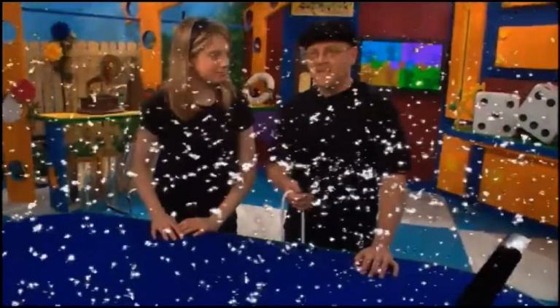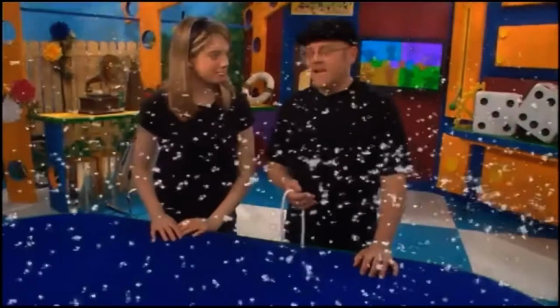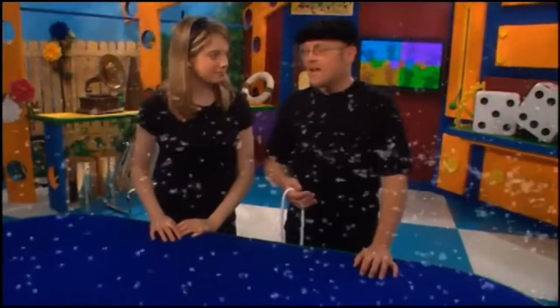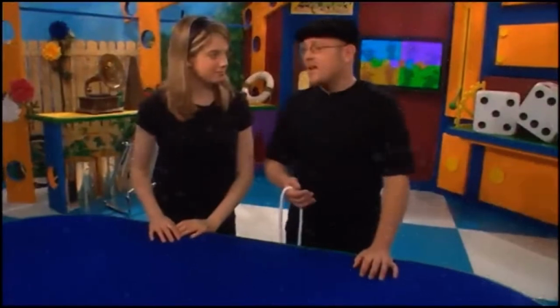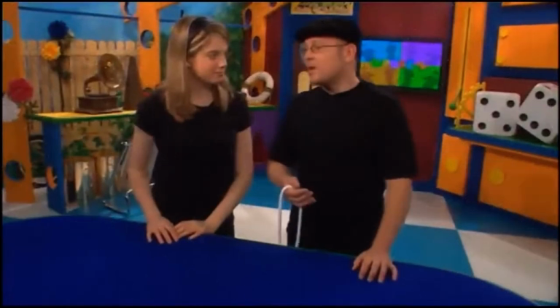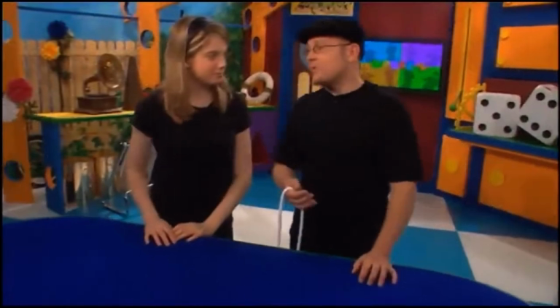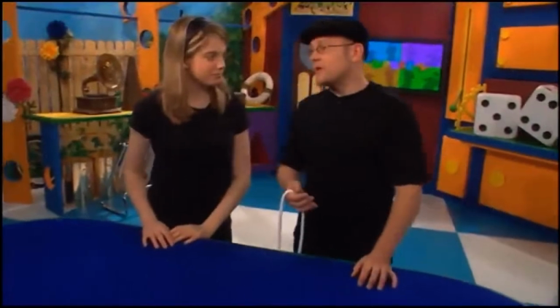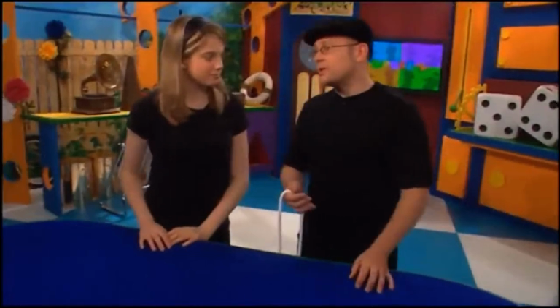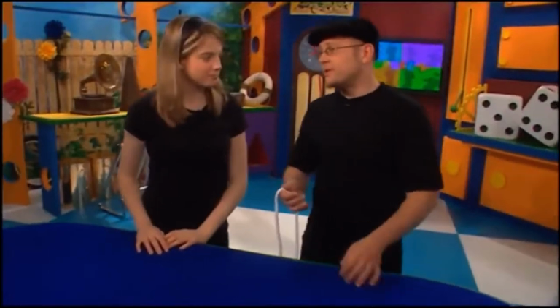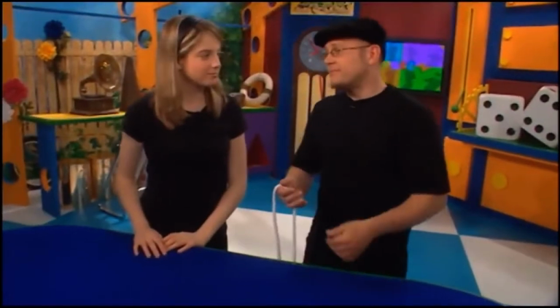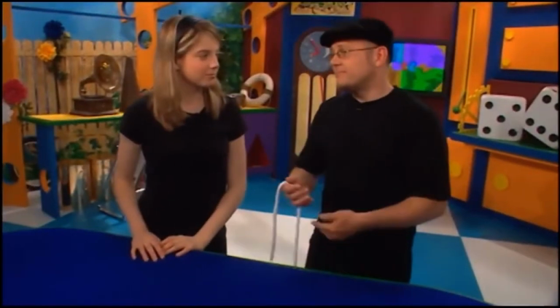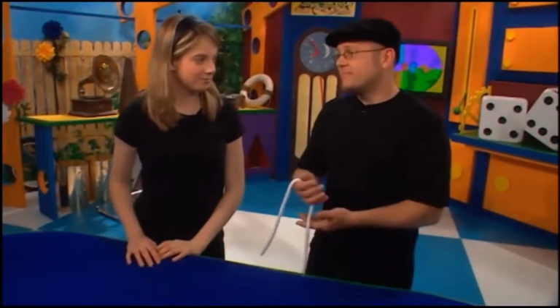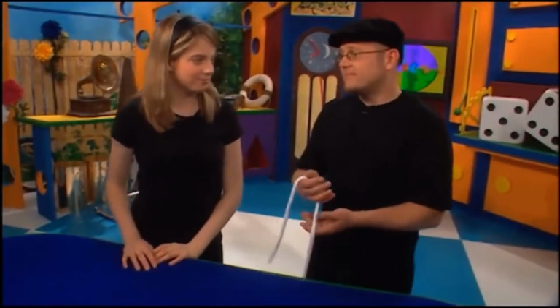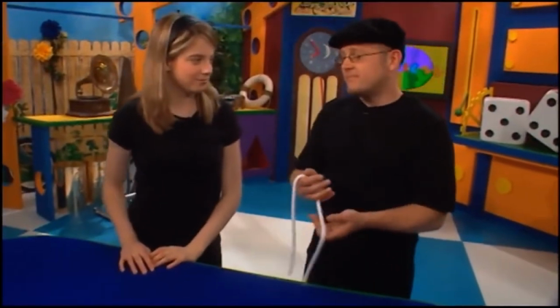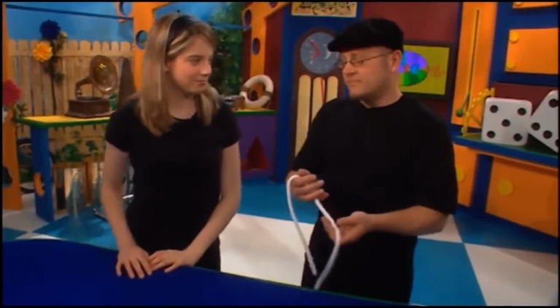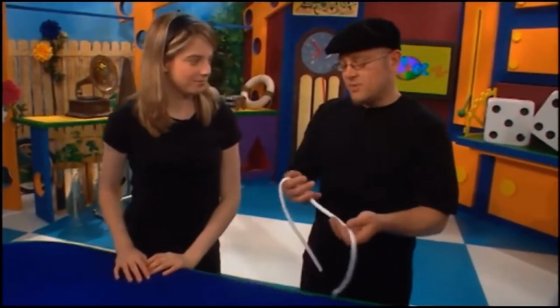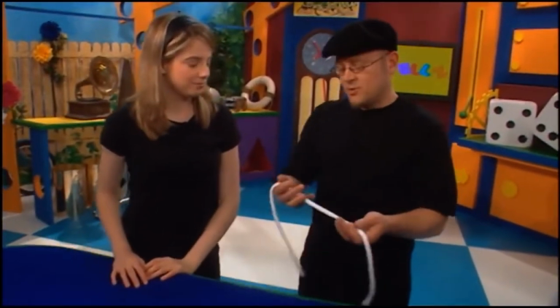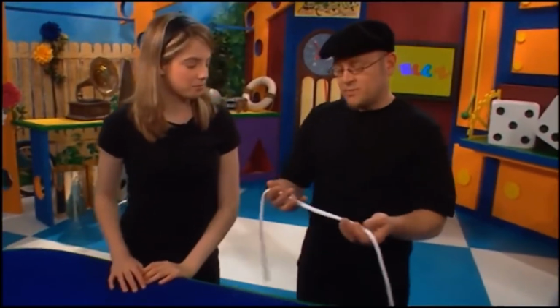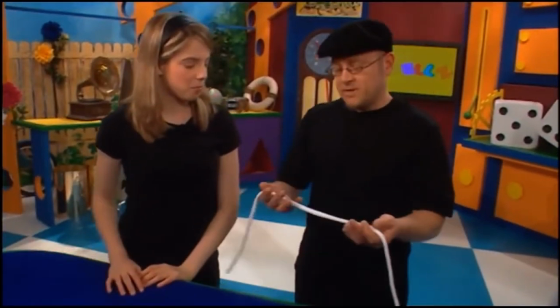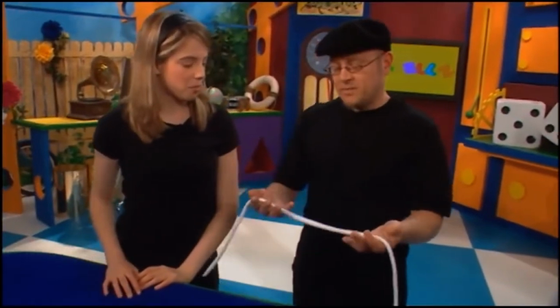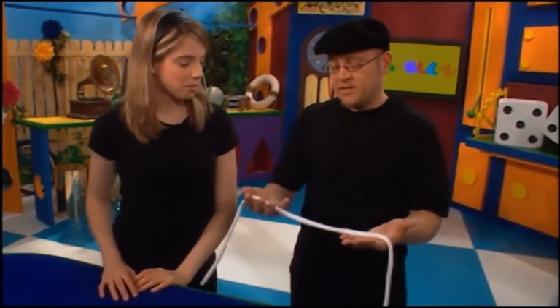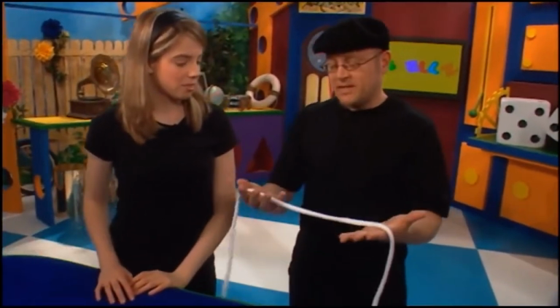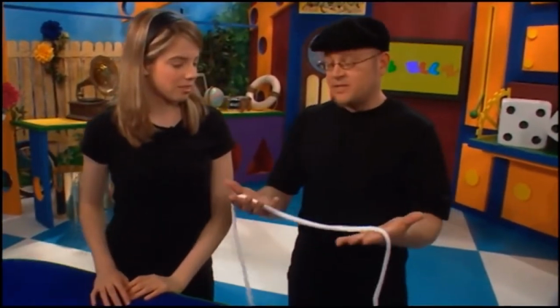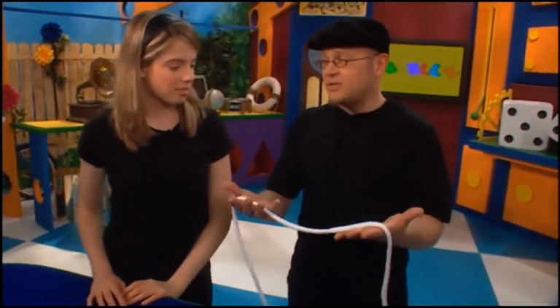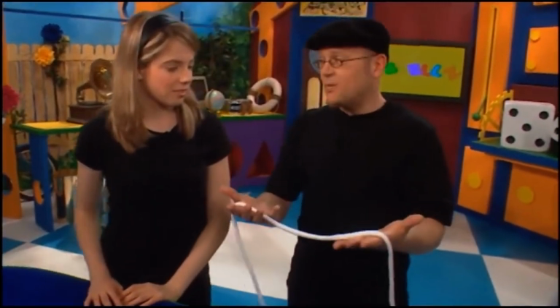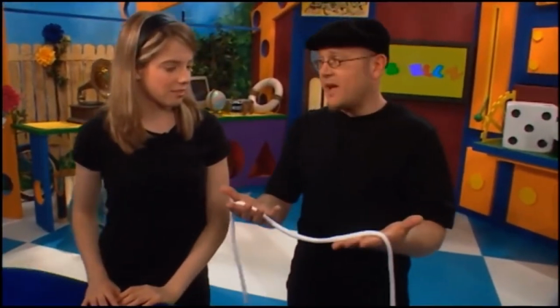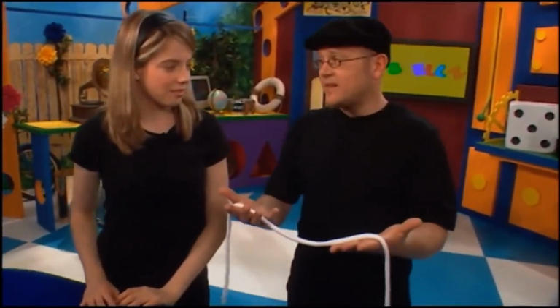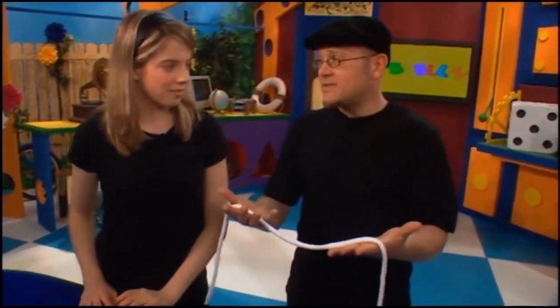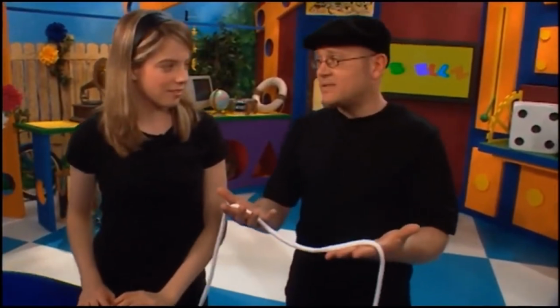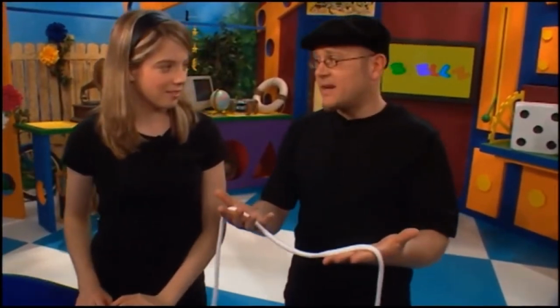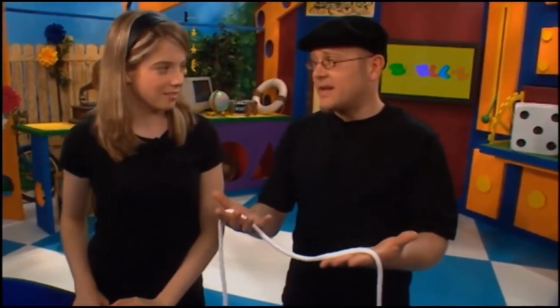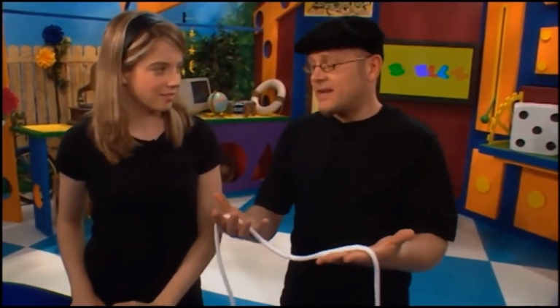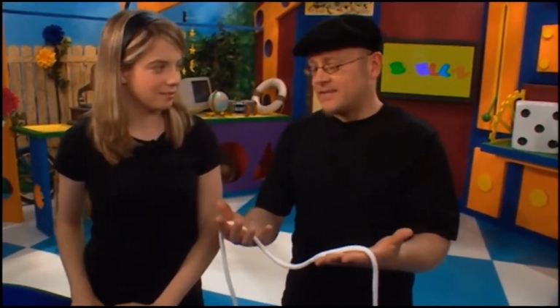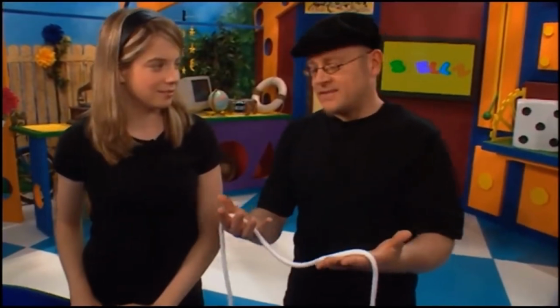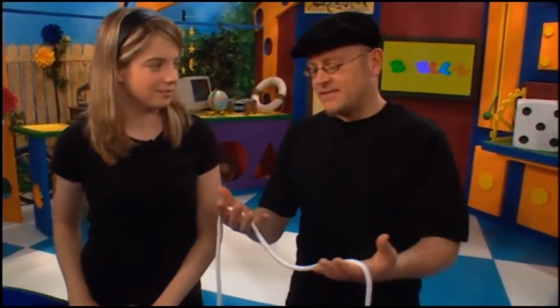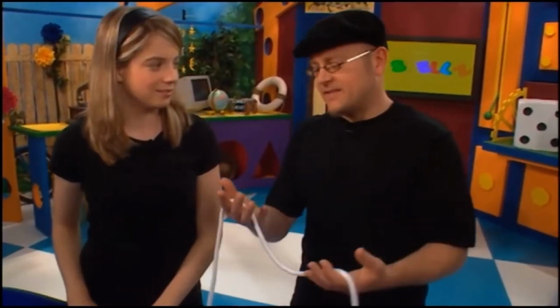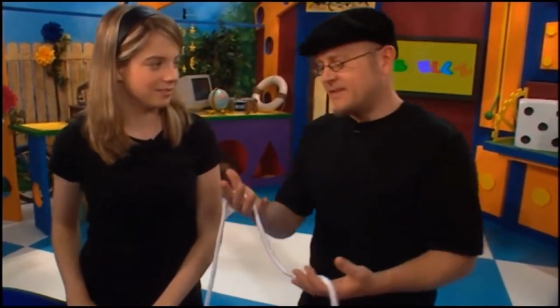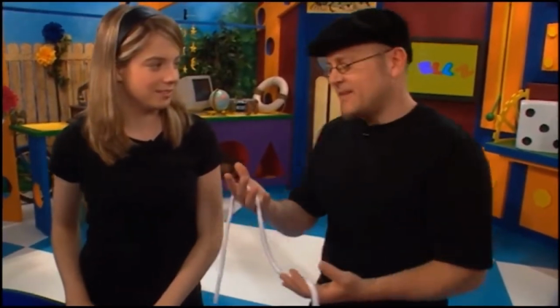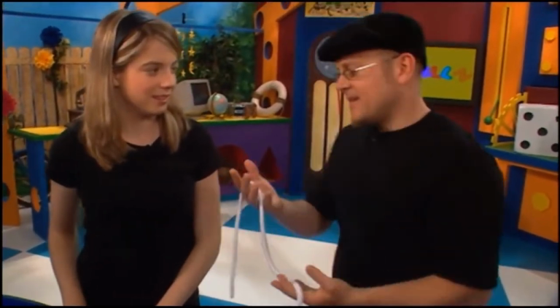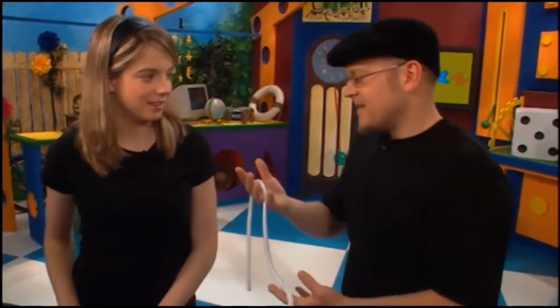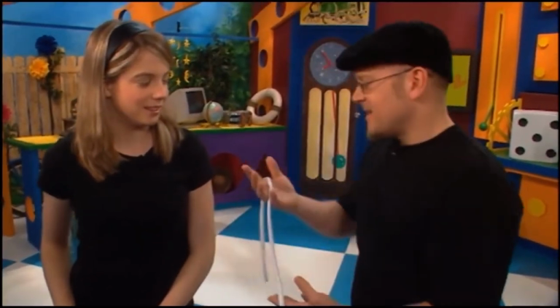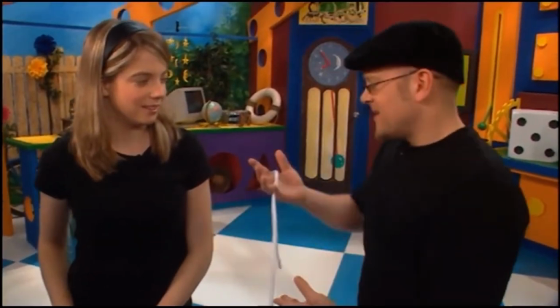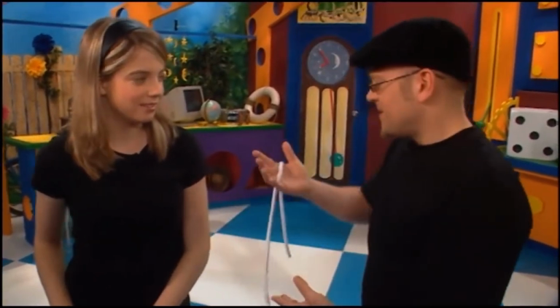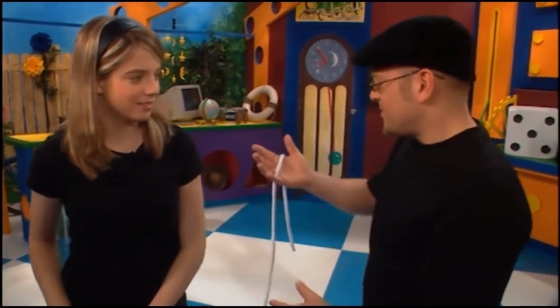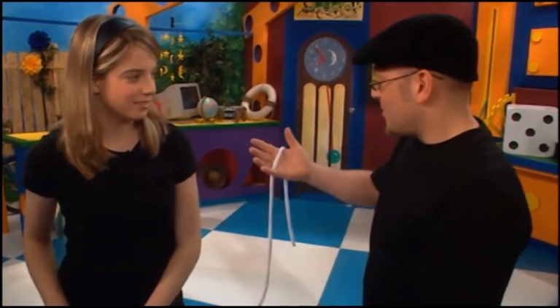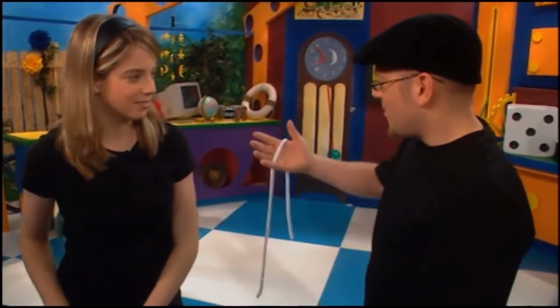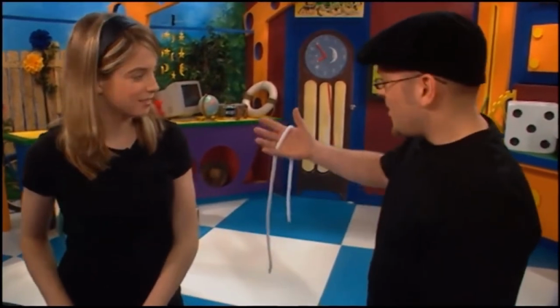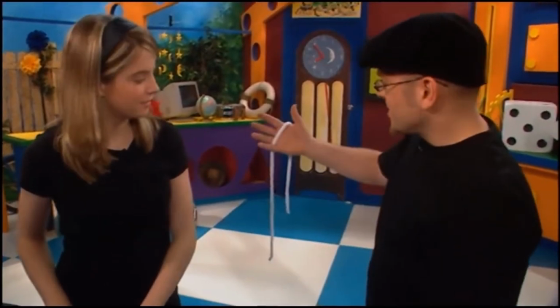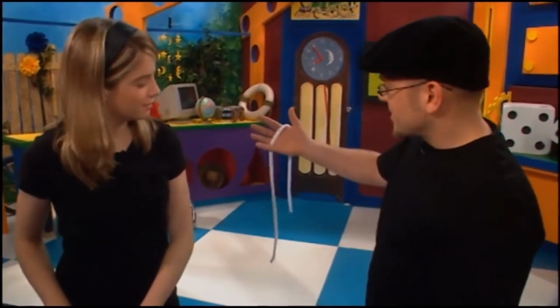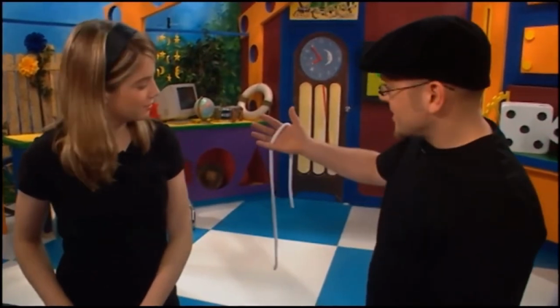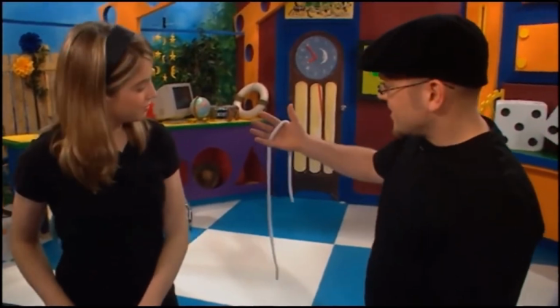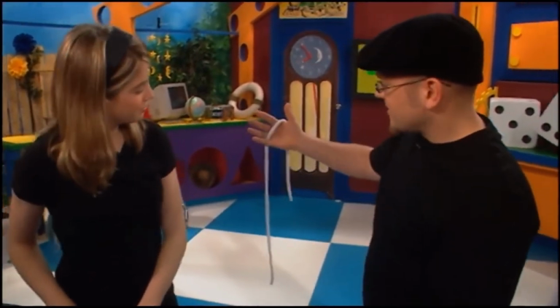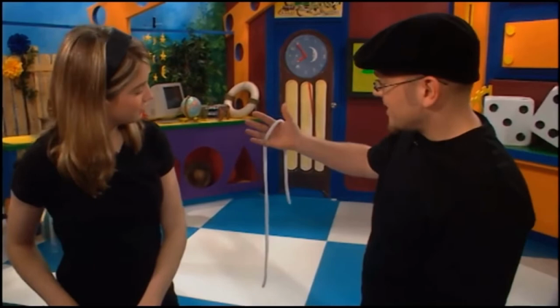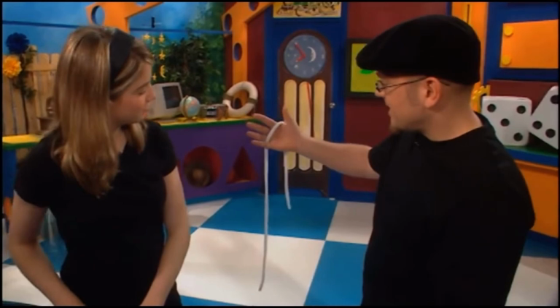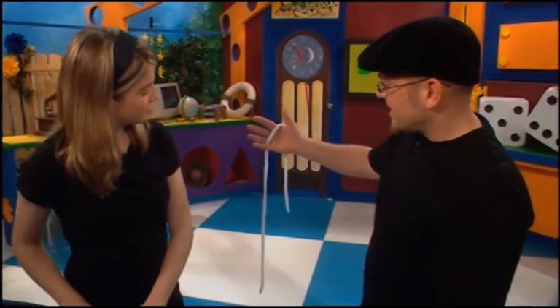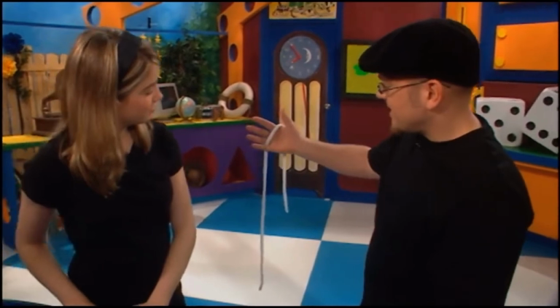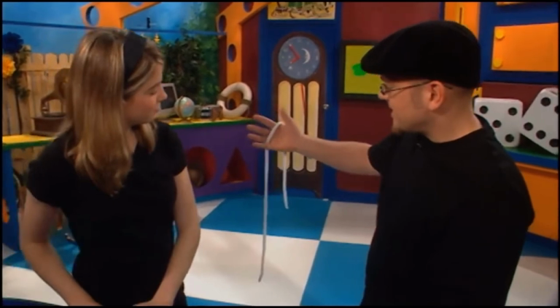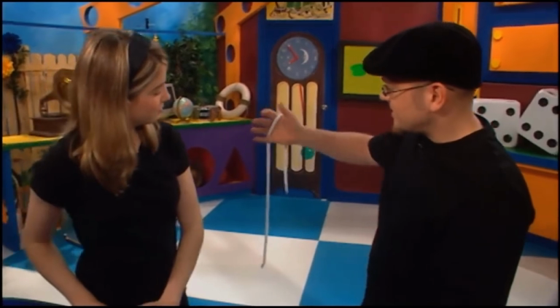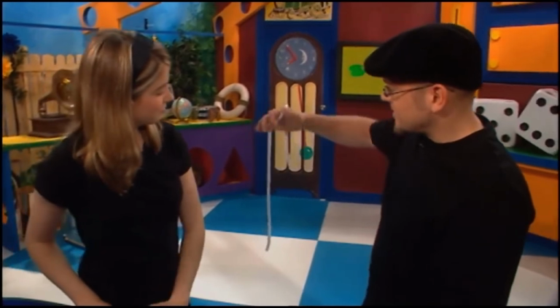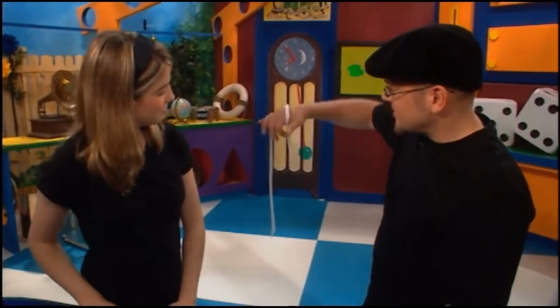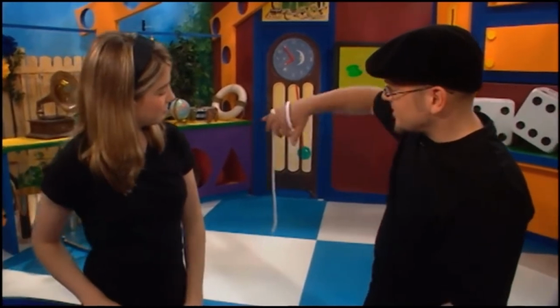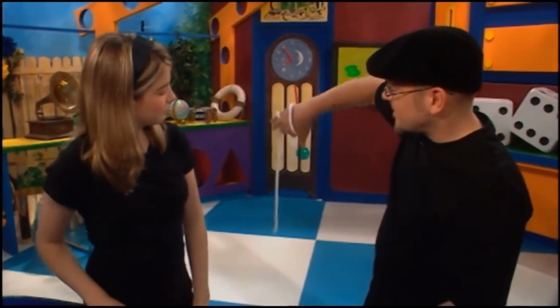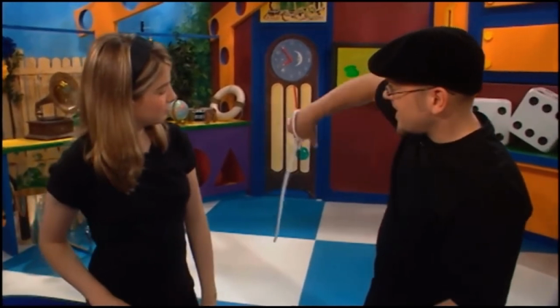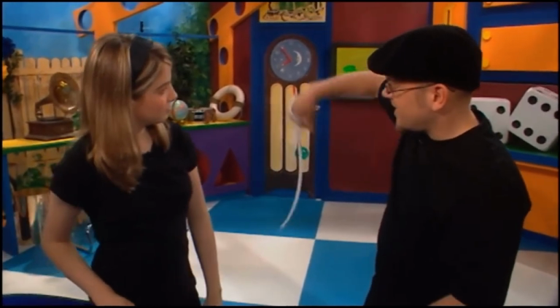Most people need two hands to tie a knot. But watch carefully — just a shake.